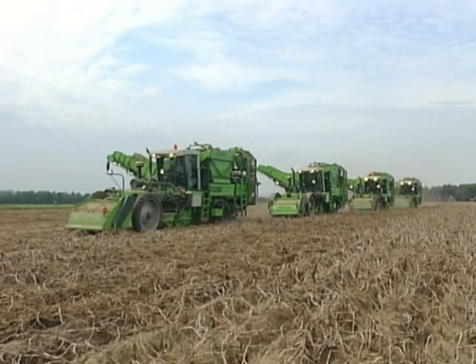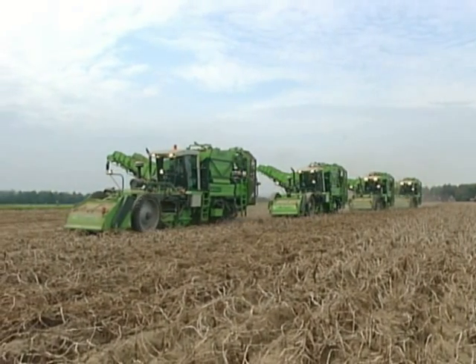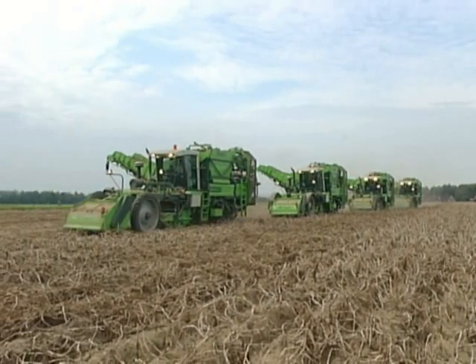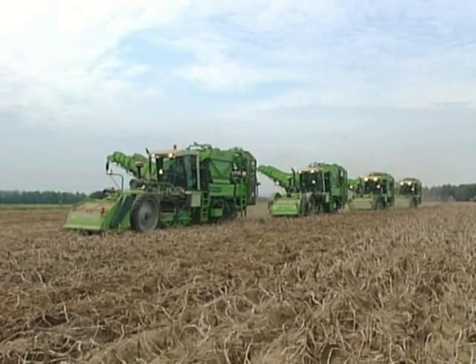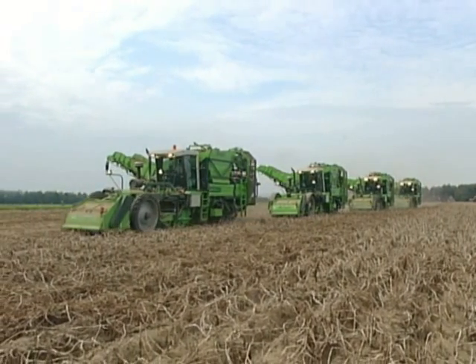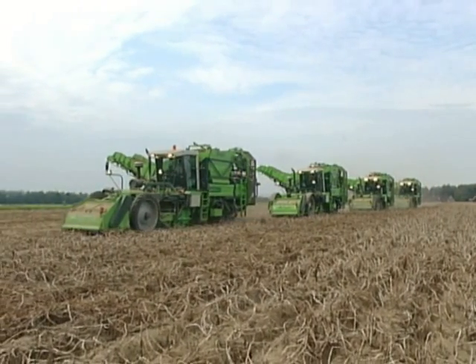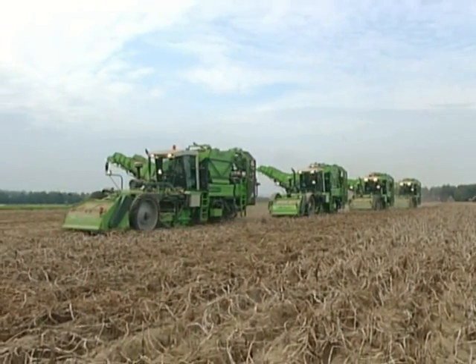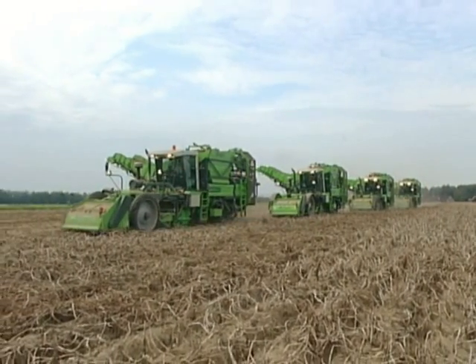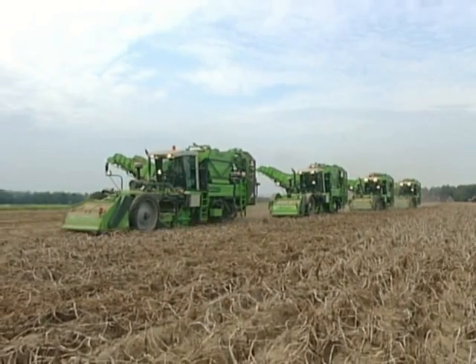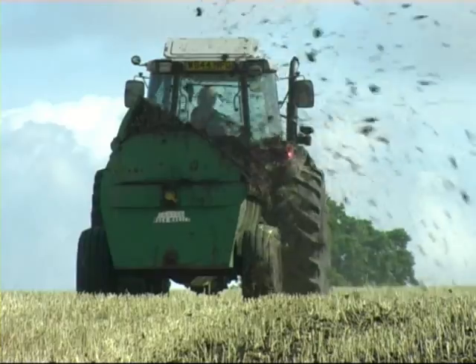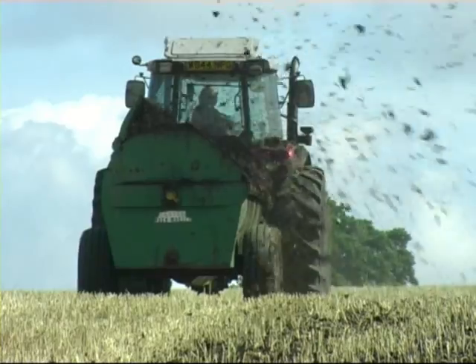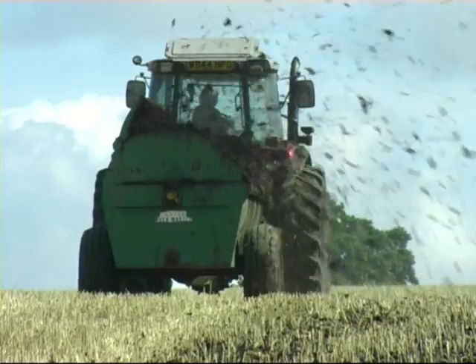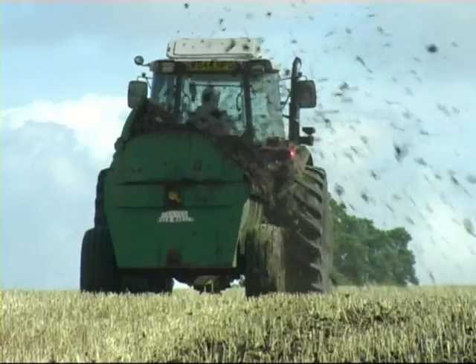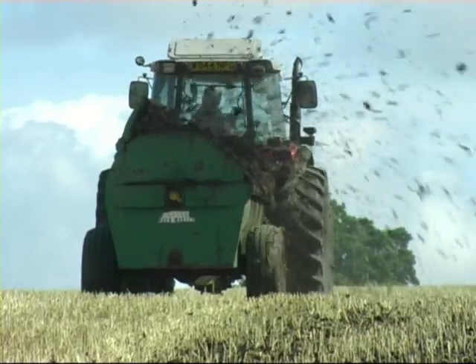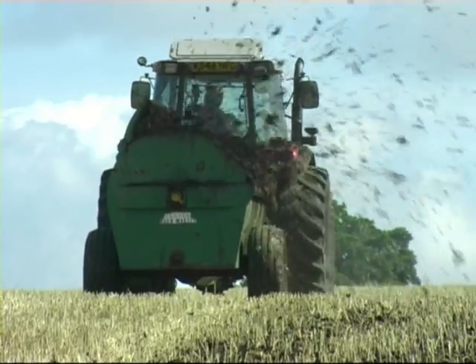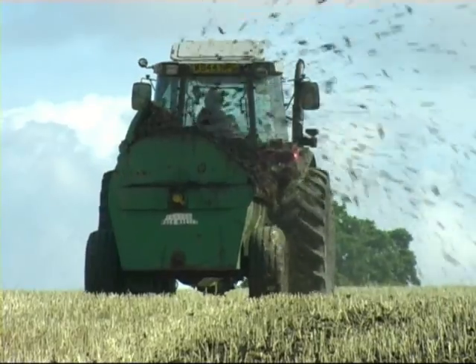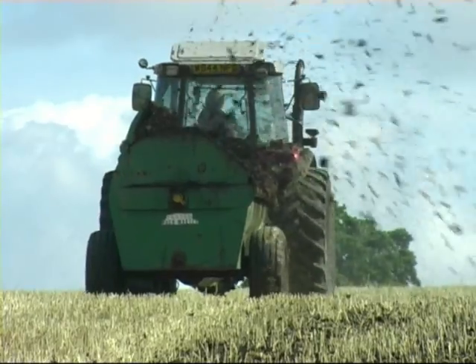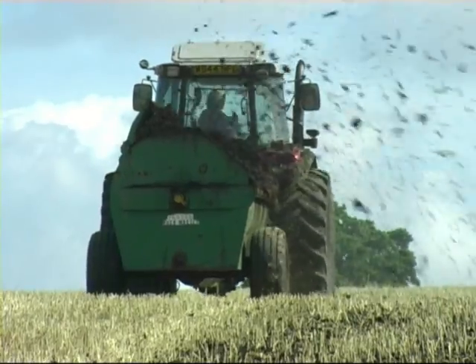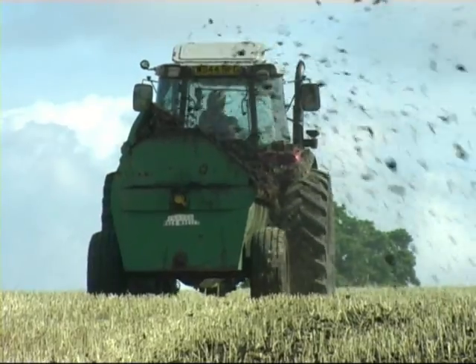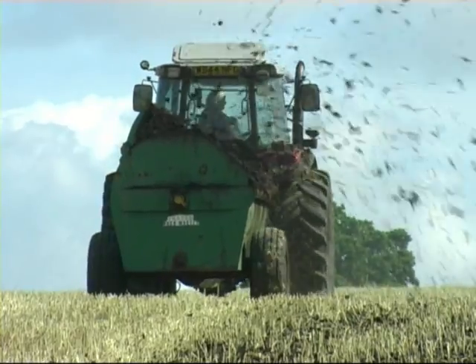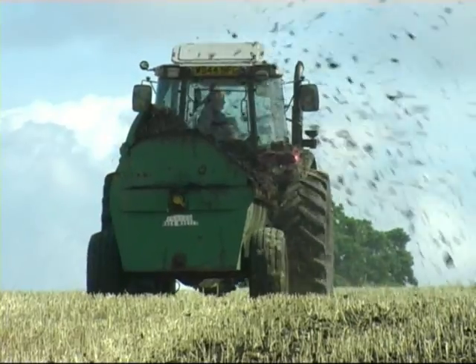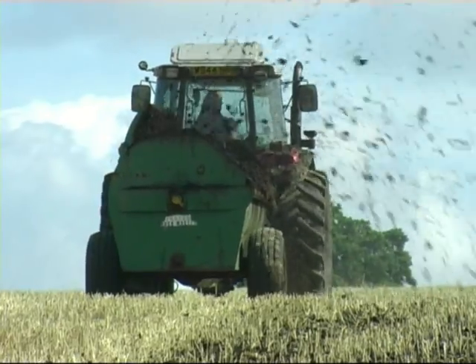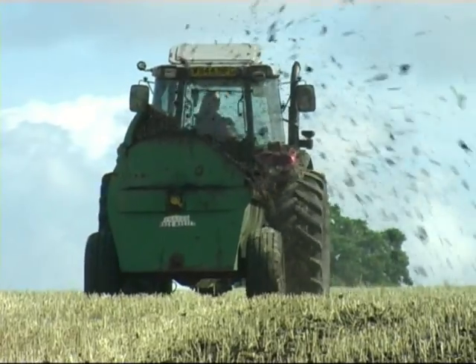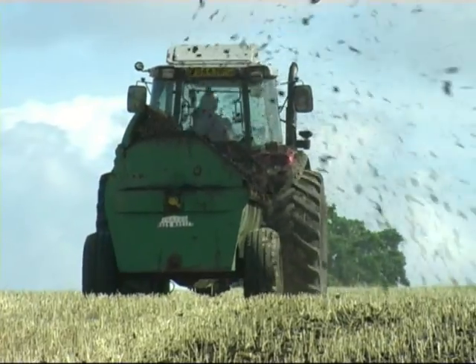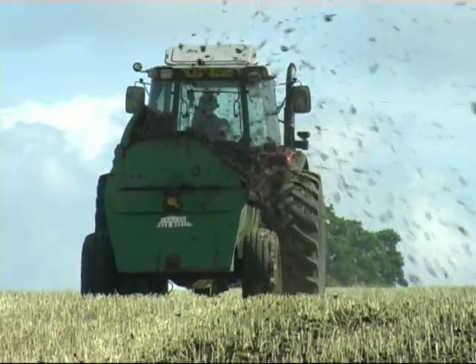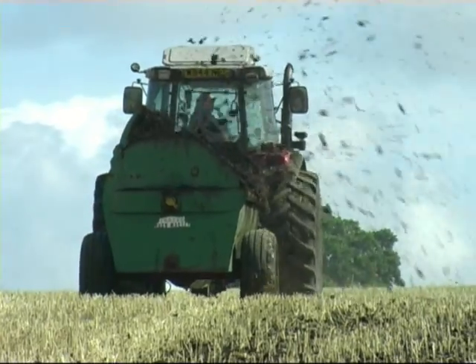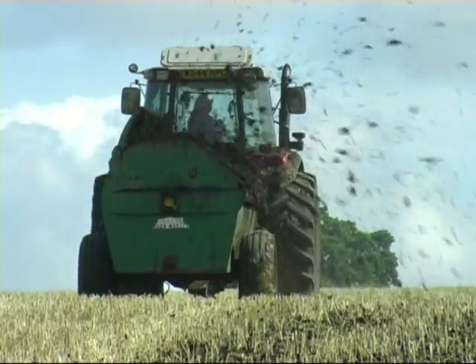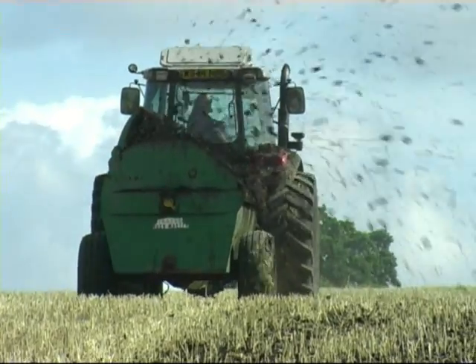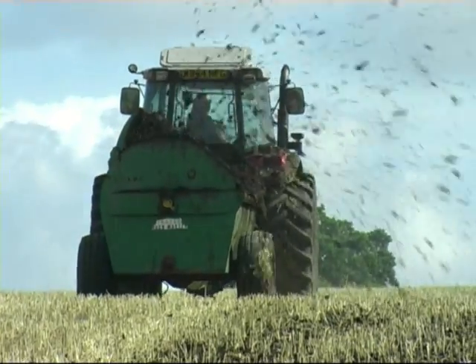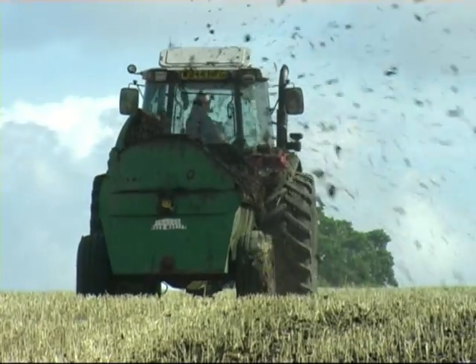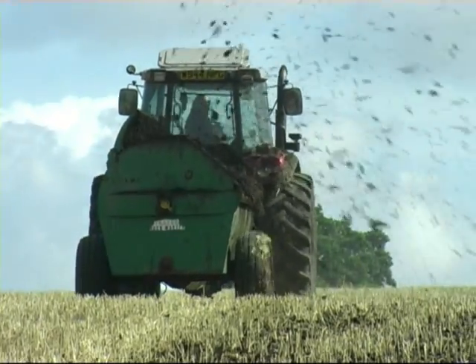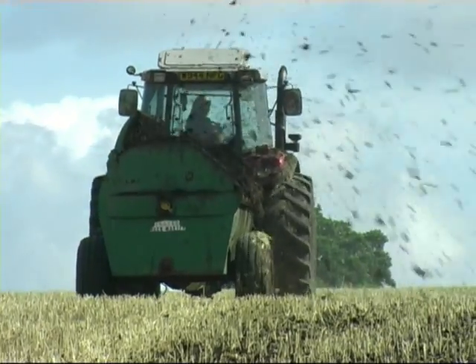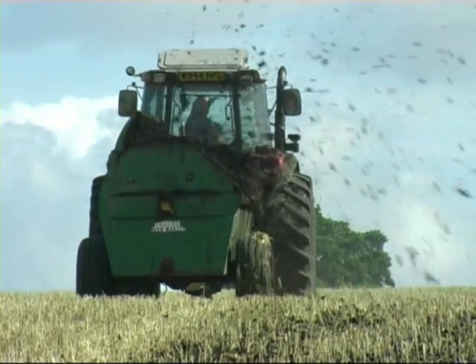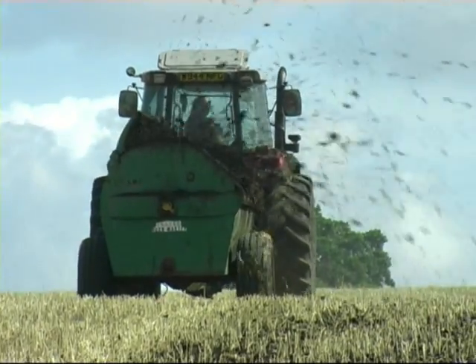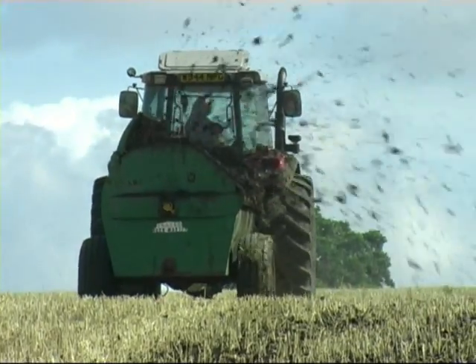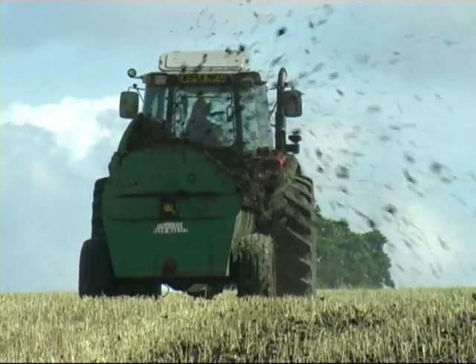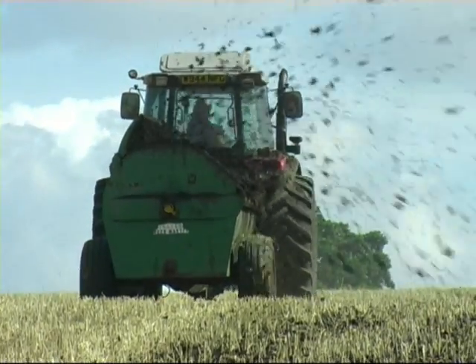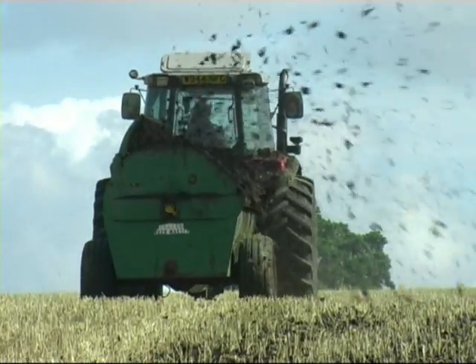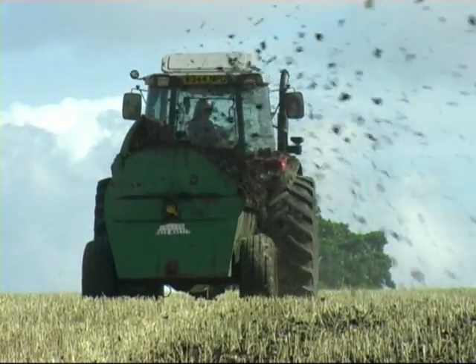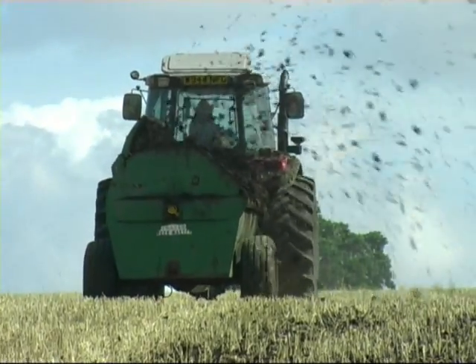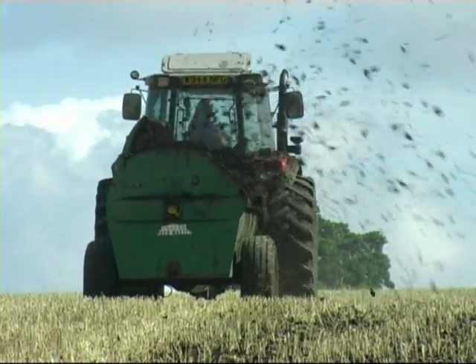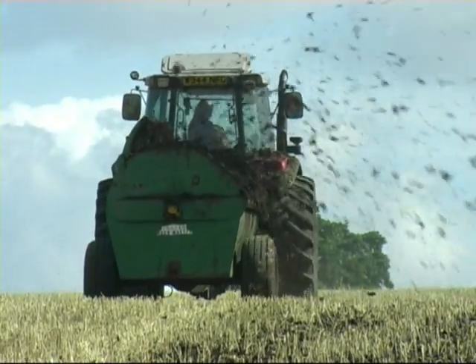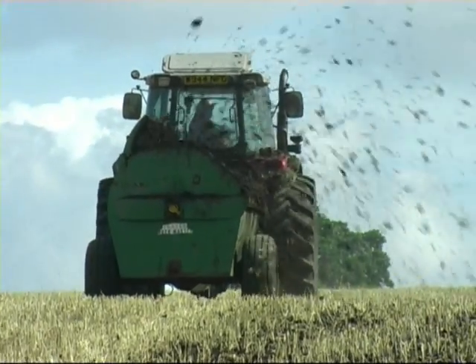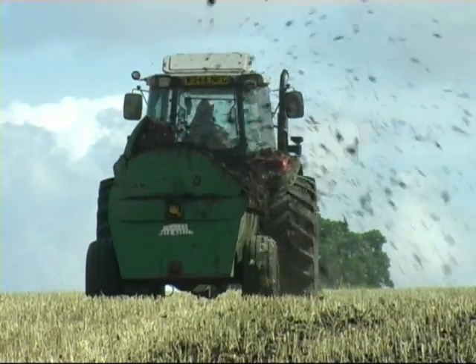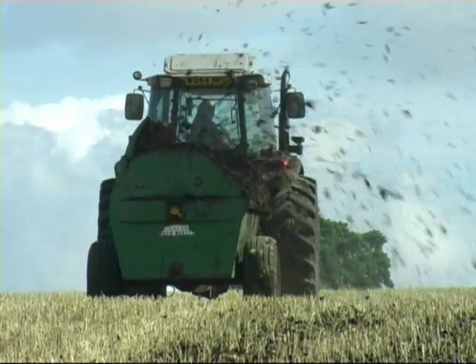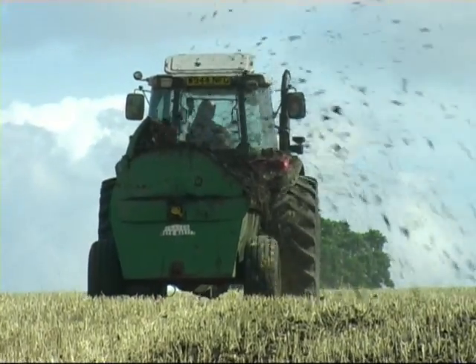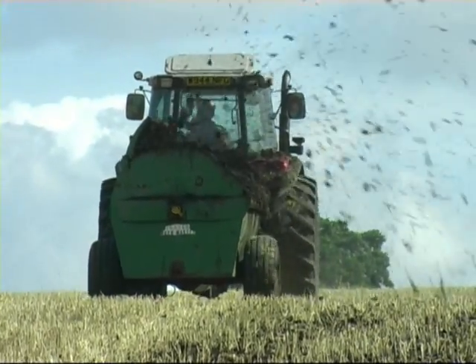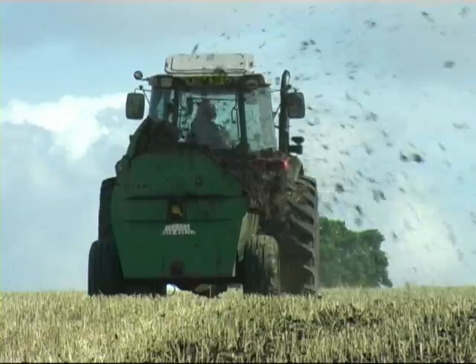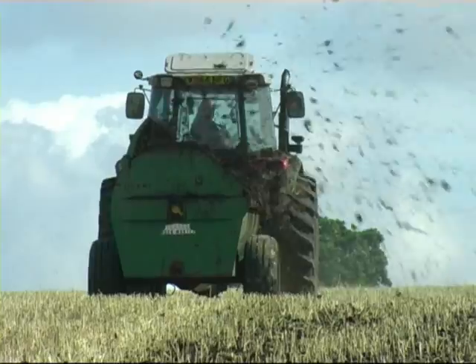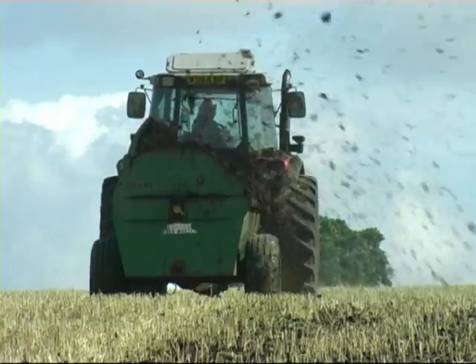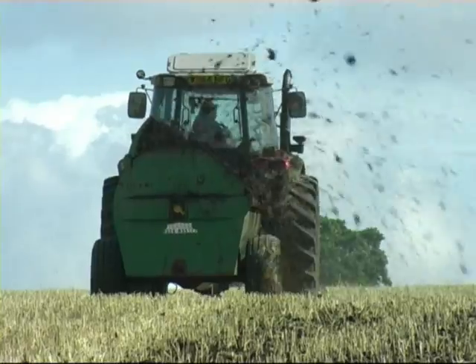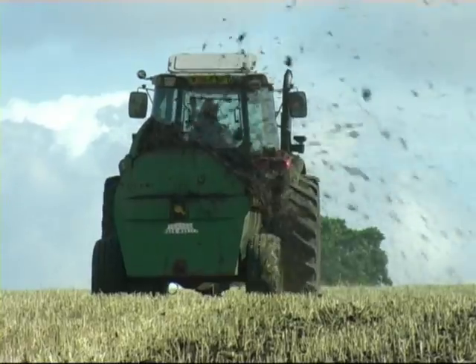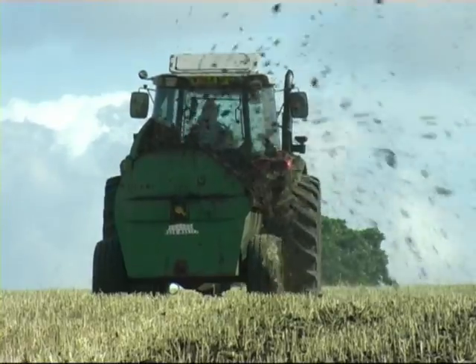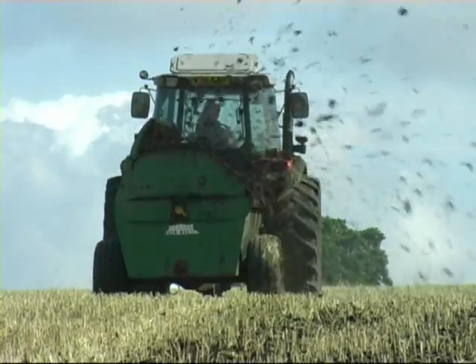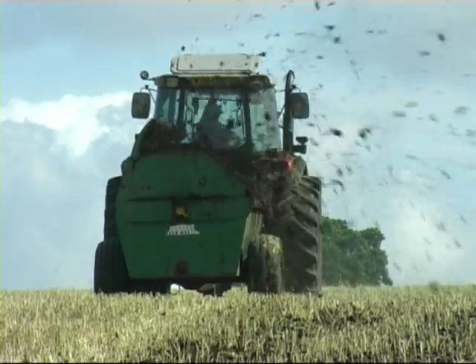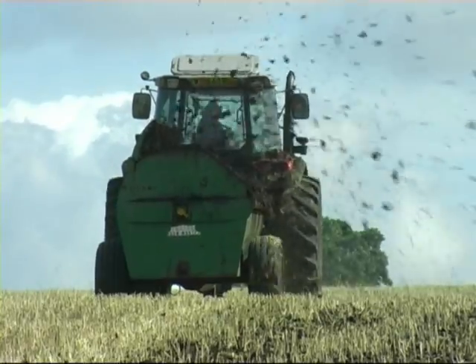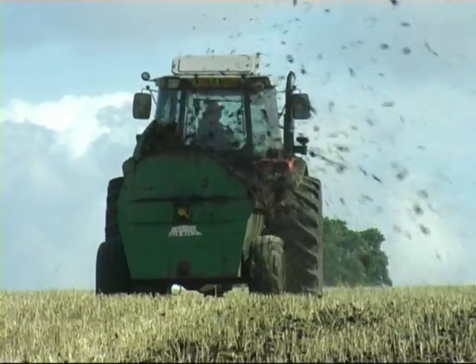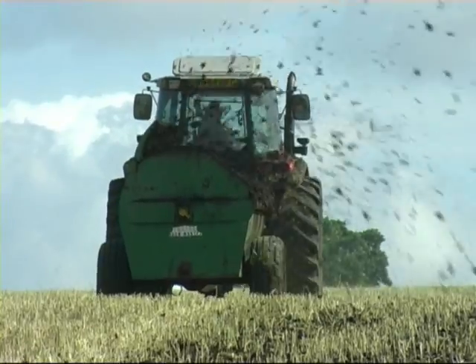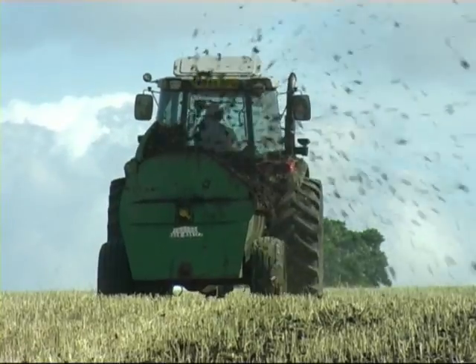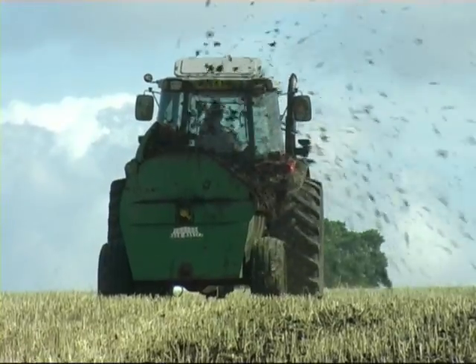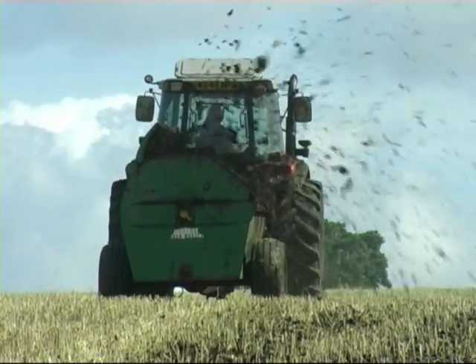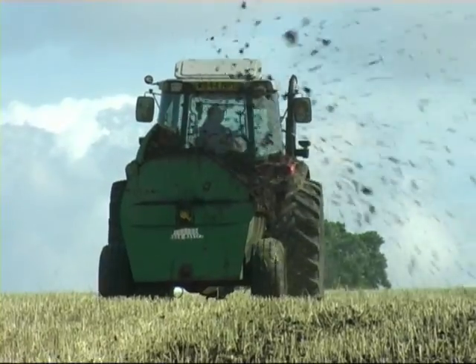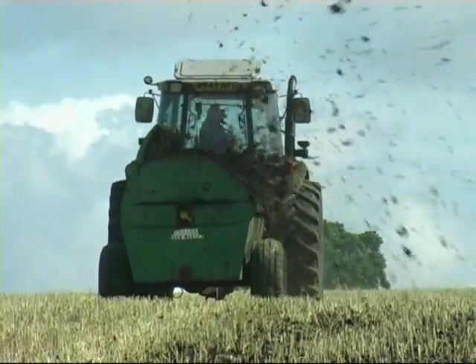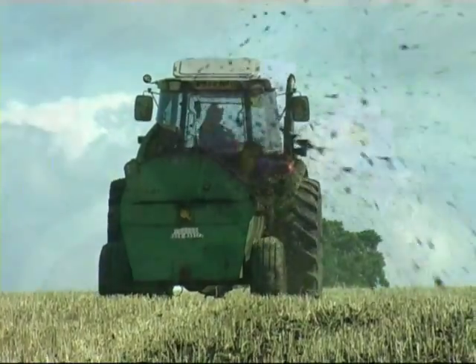And that story starts with preparing the soil for planting the crop, a process that starts during the previous year.